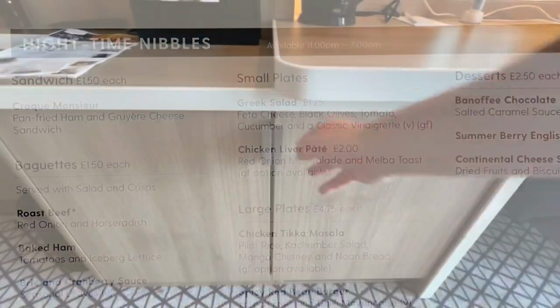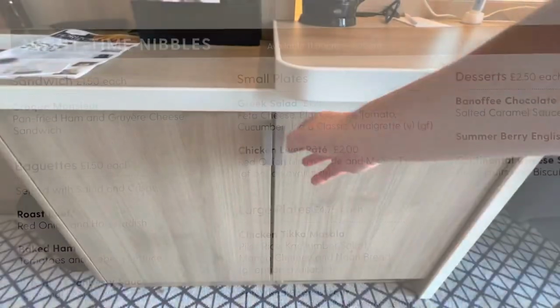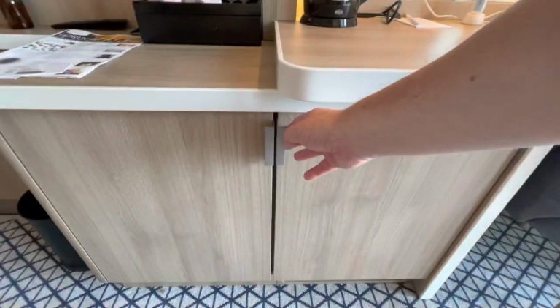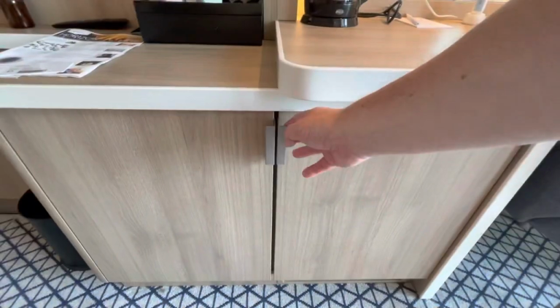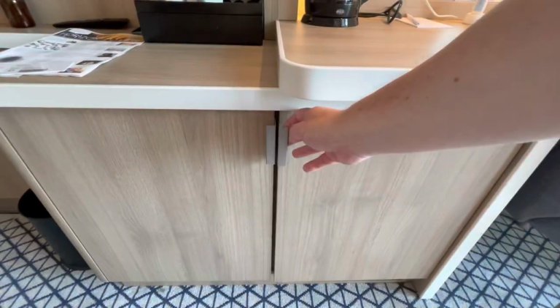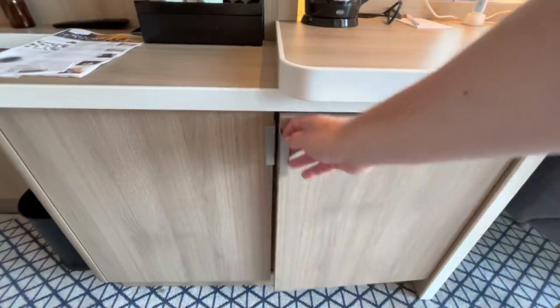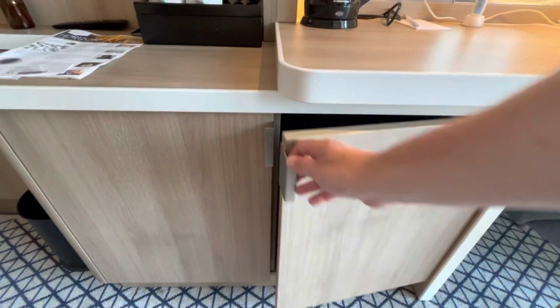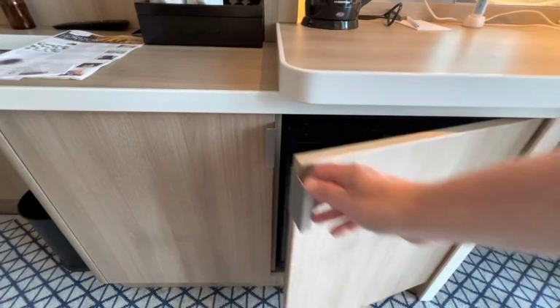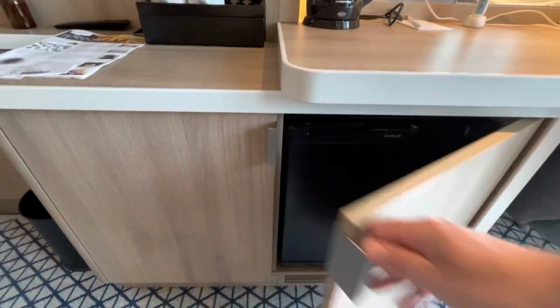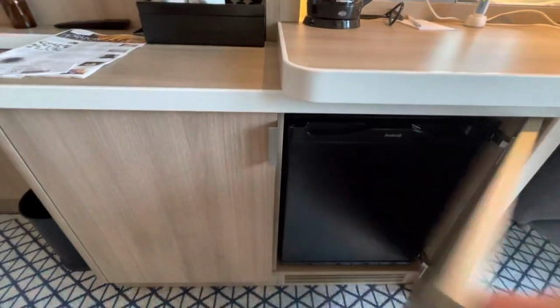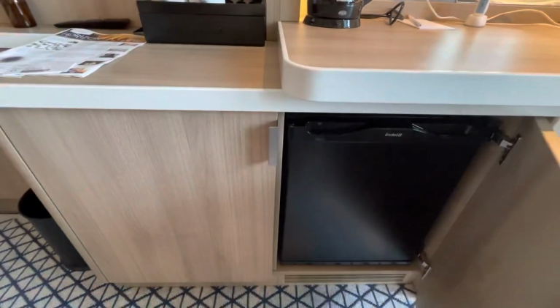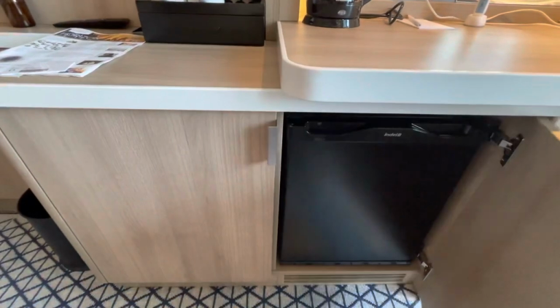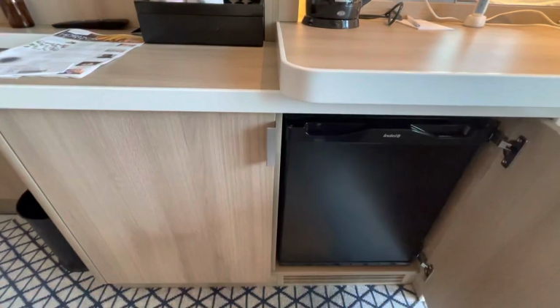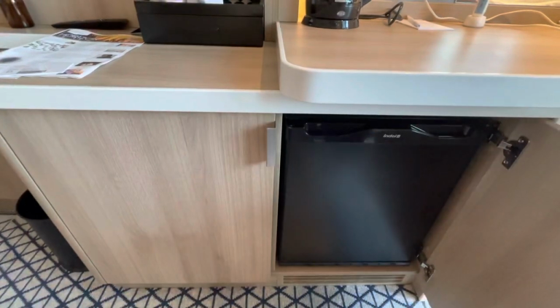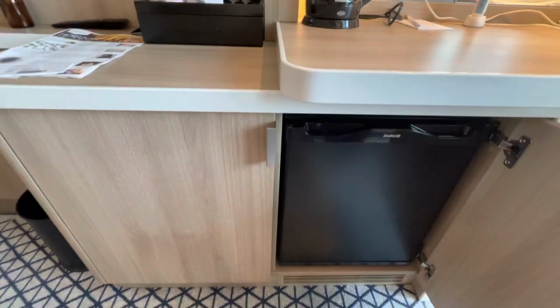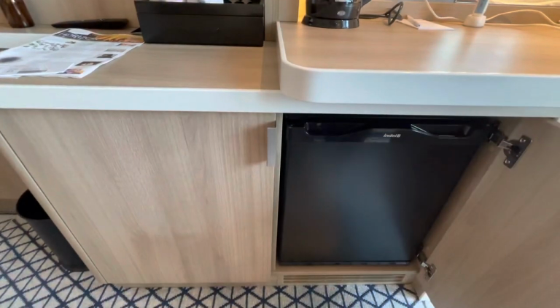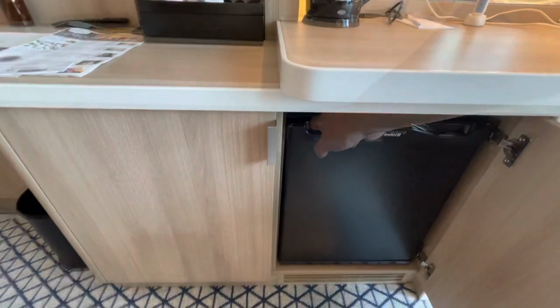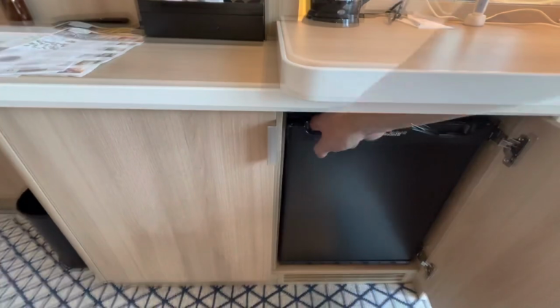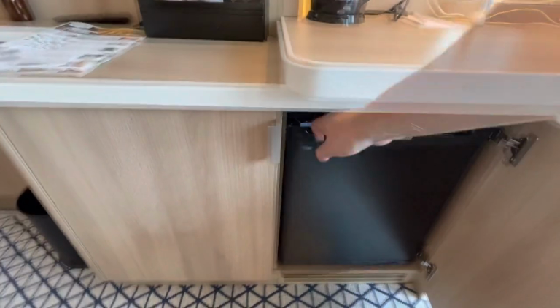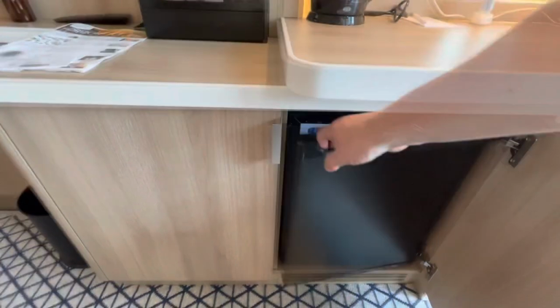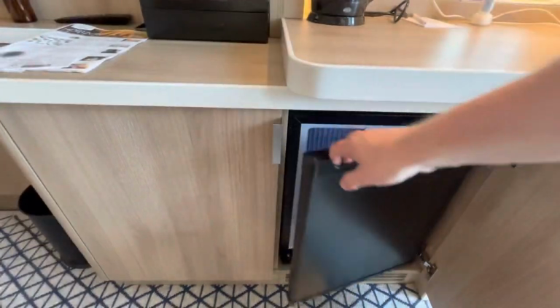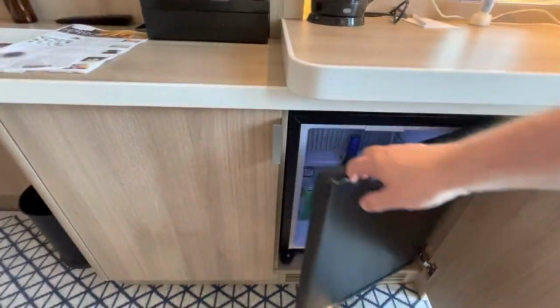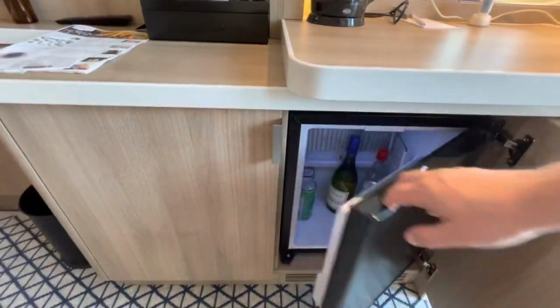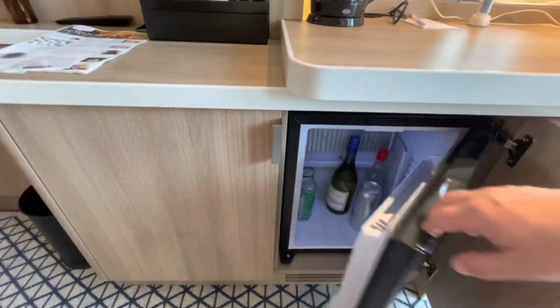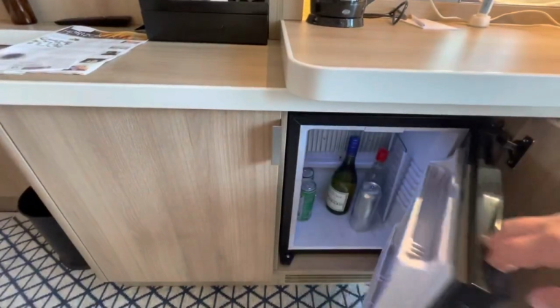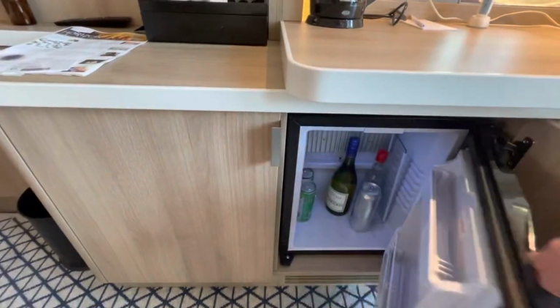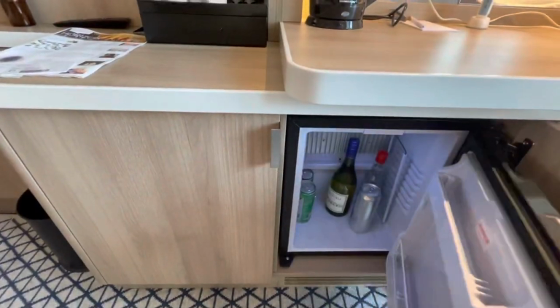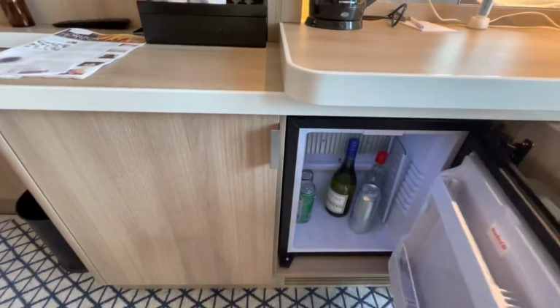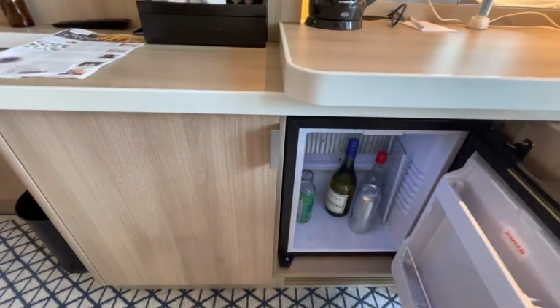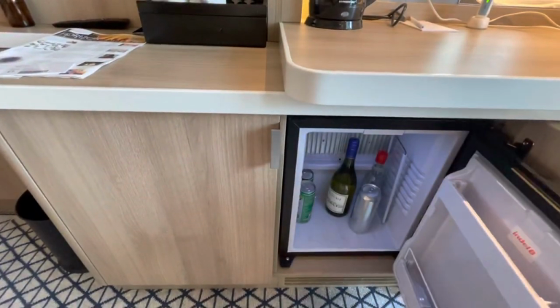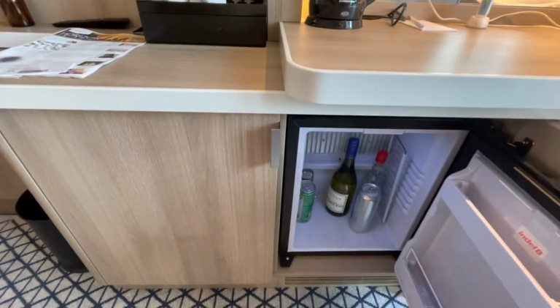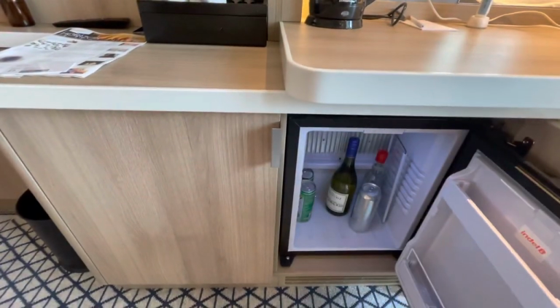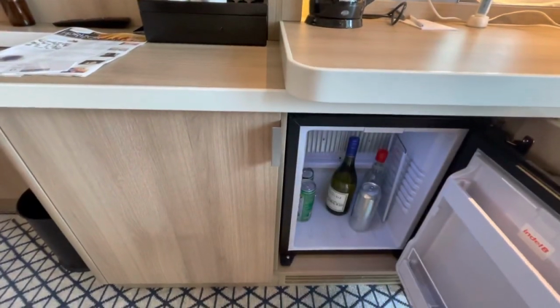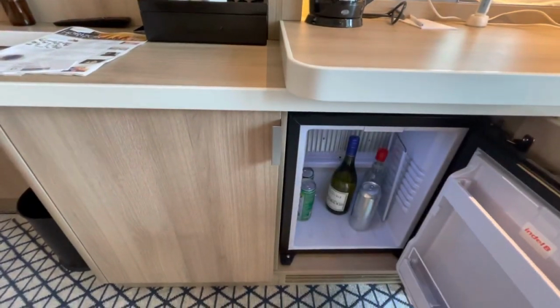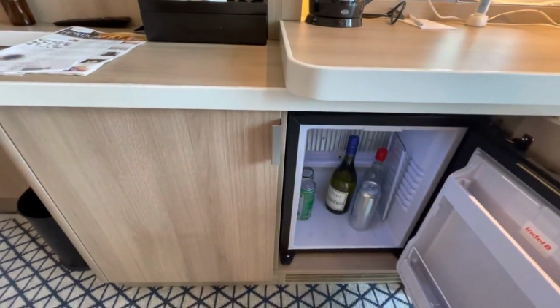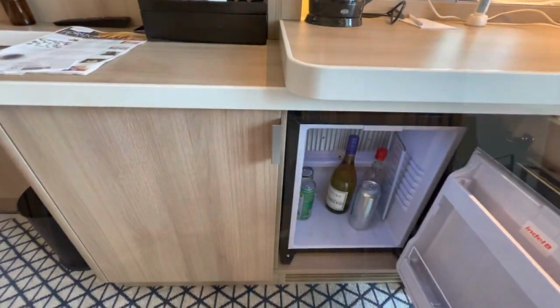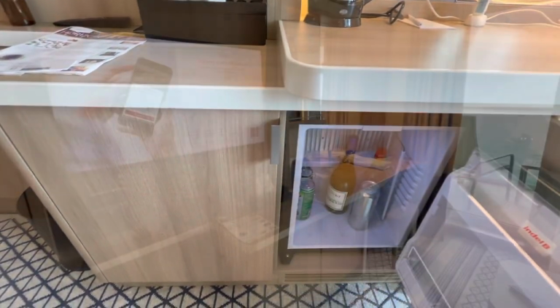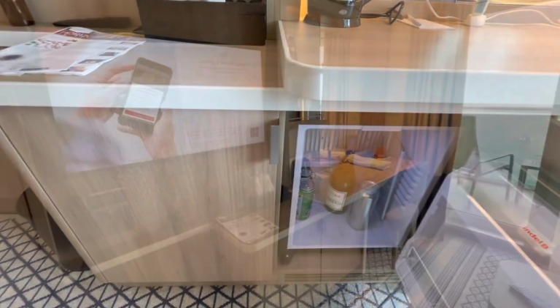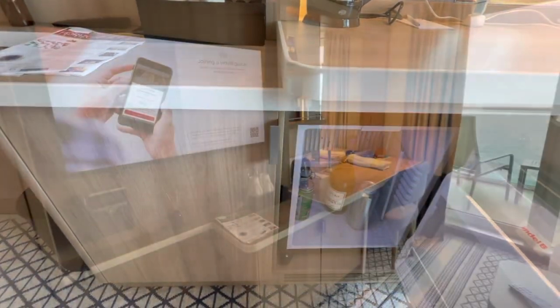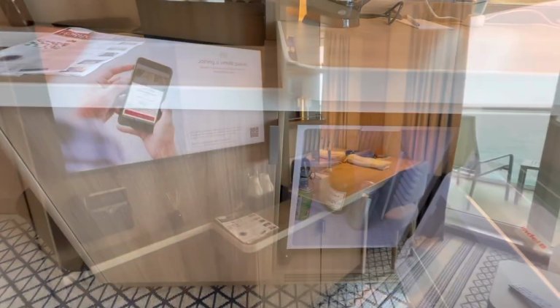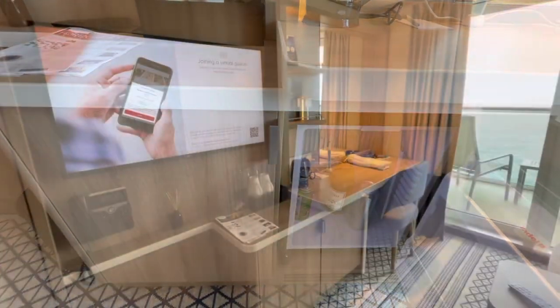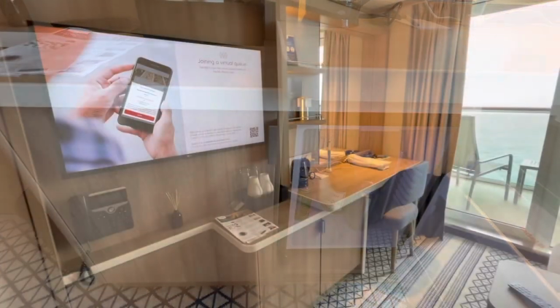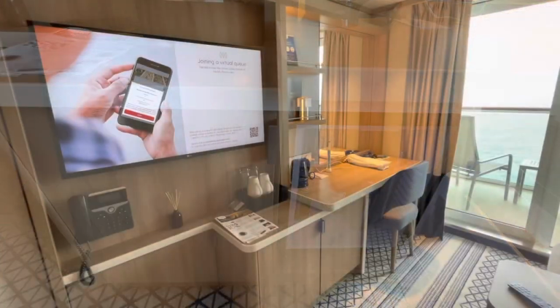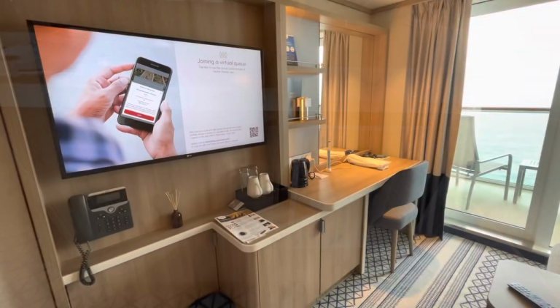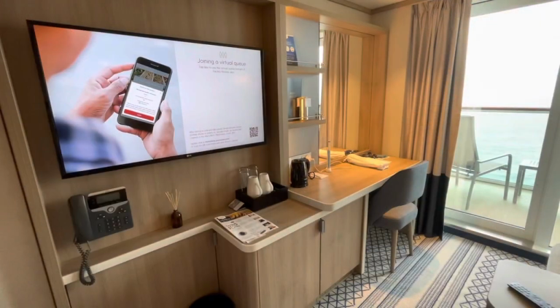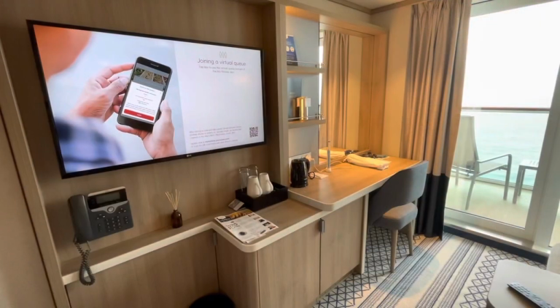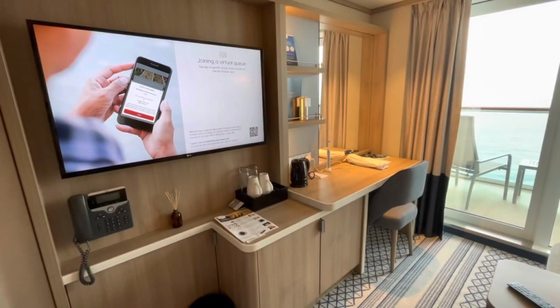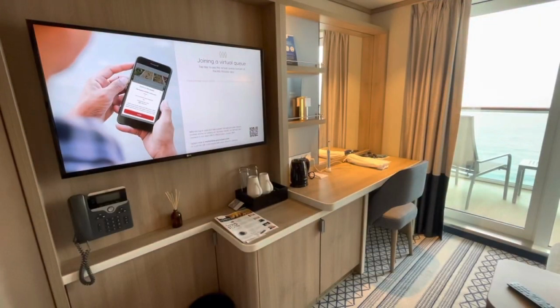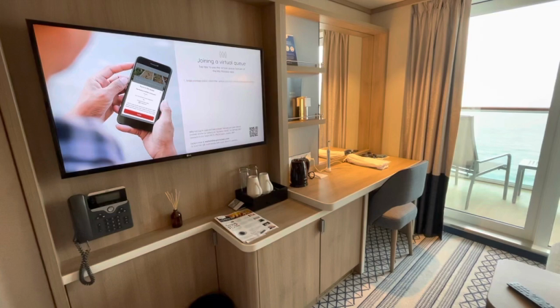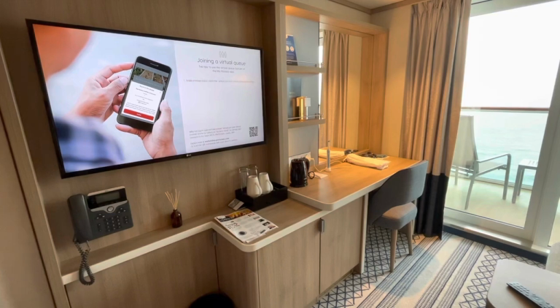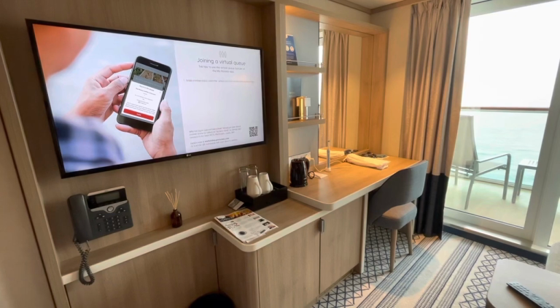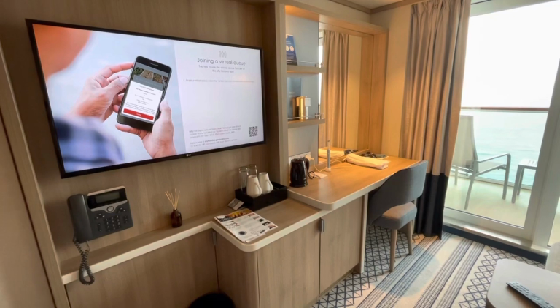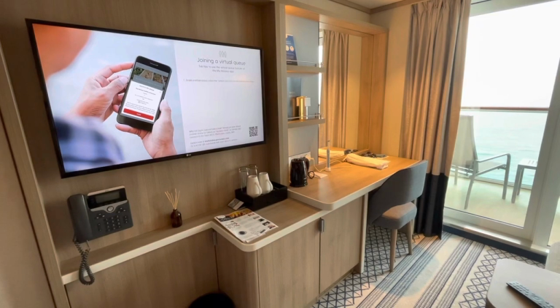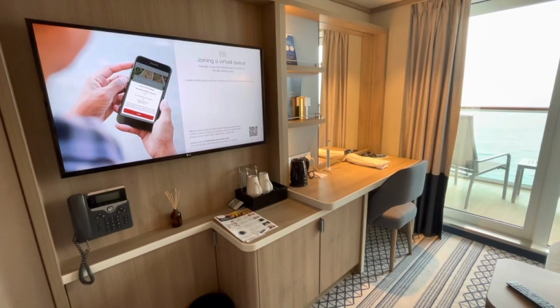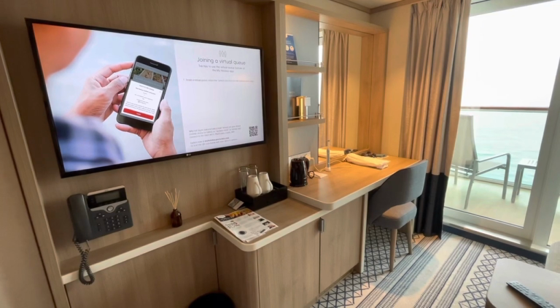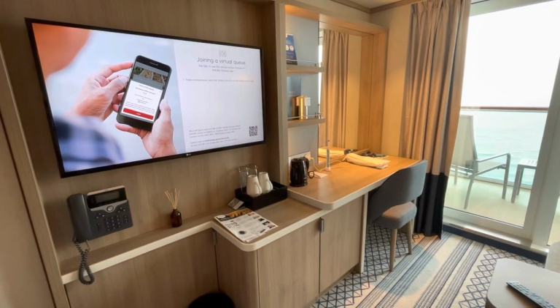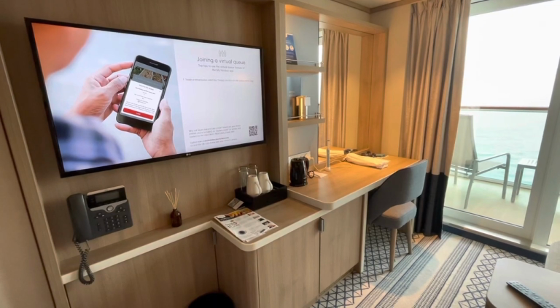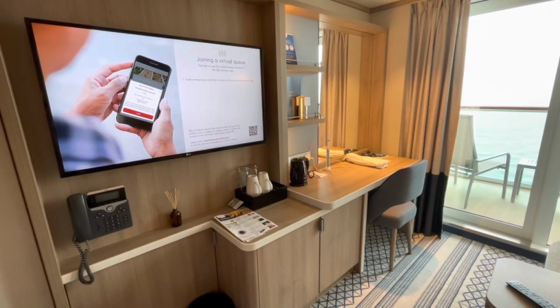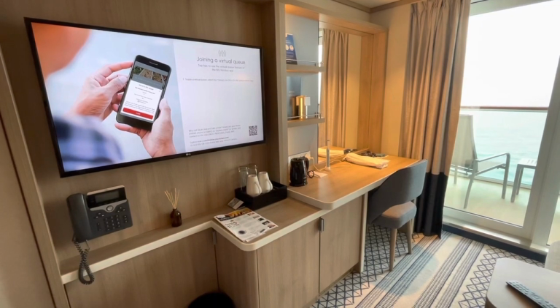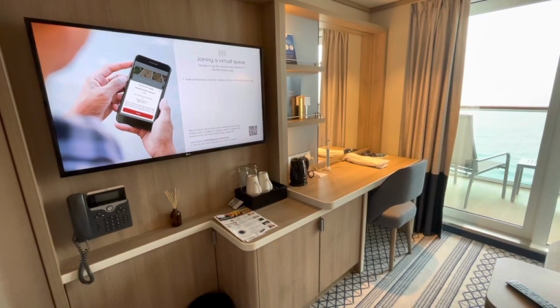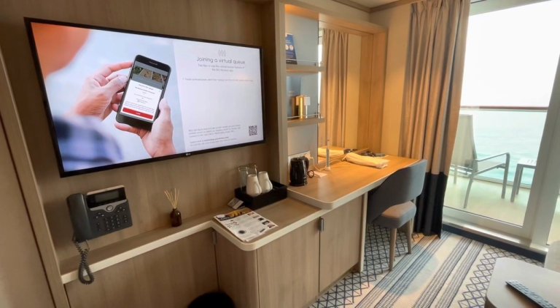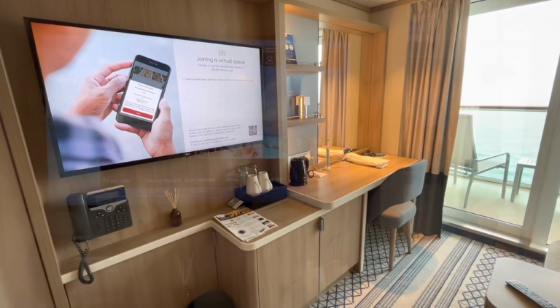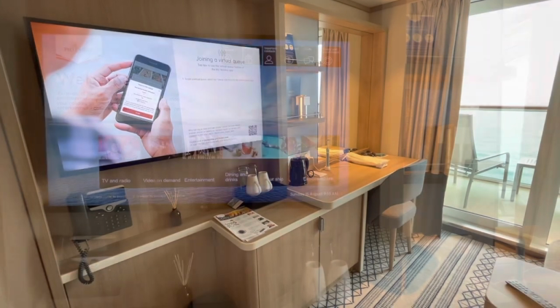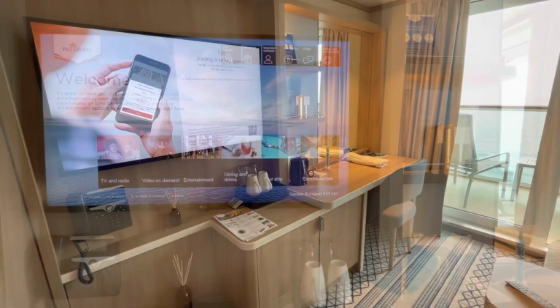You might be surprised to learn — and please brace yourselves — there are no drawers in this cabin. I repeat, there are no drawers.